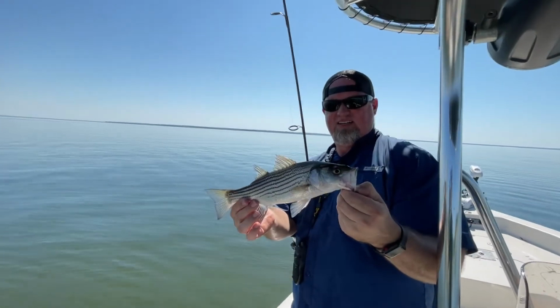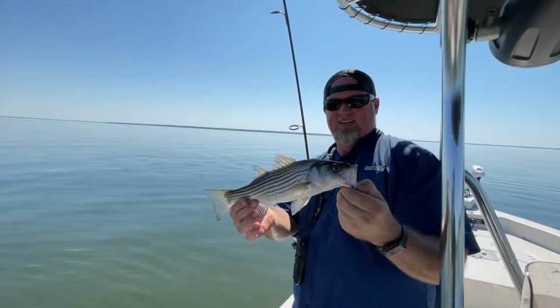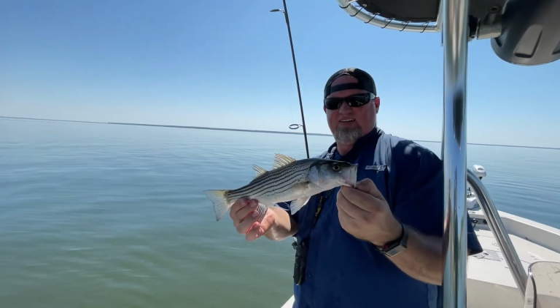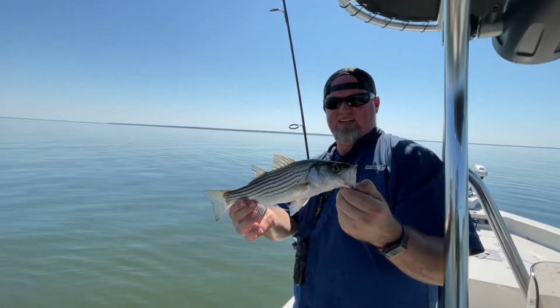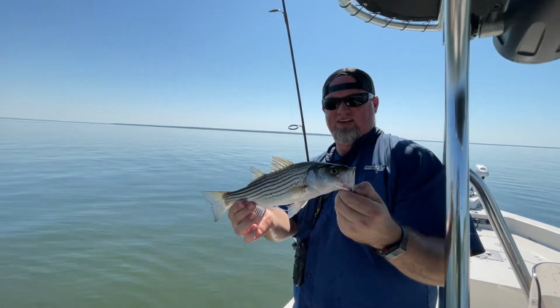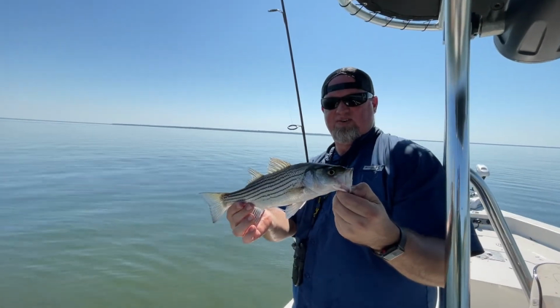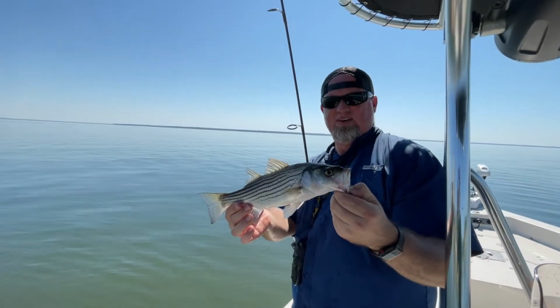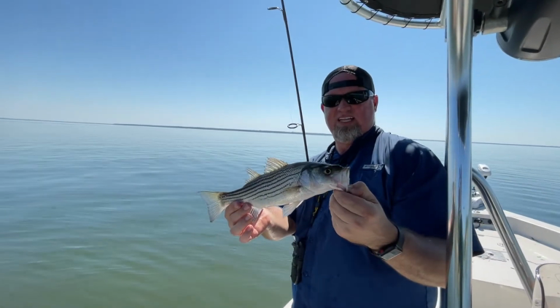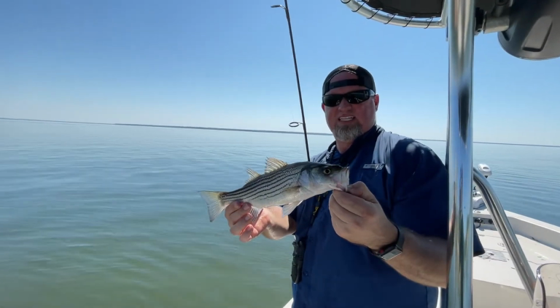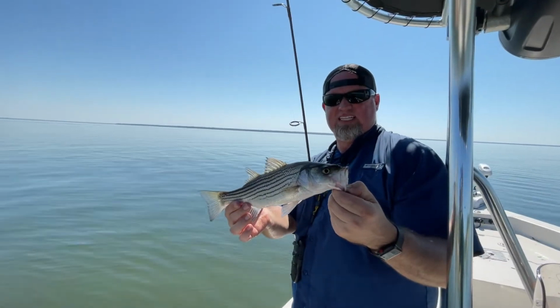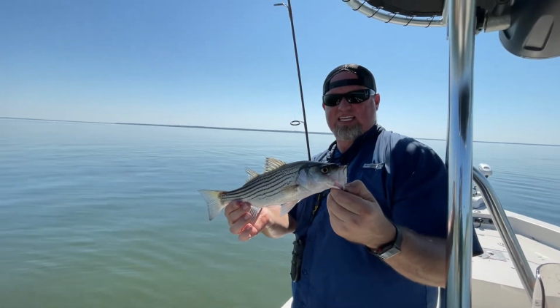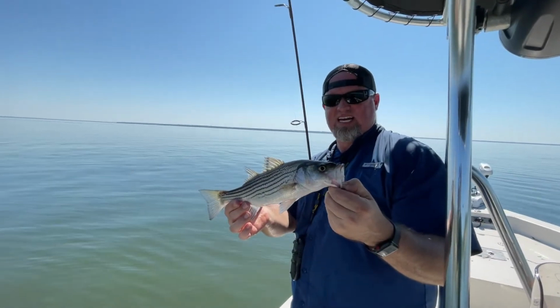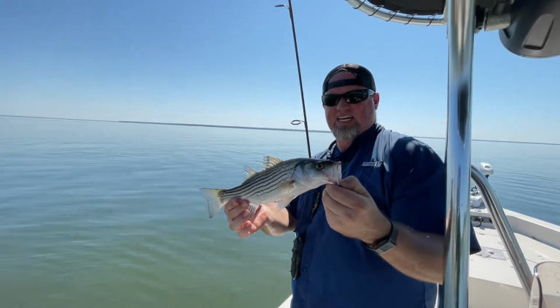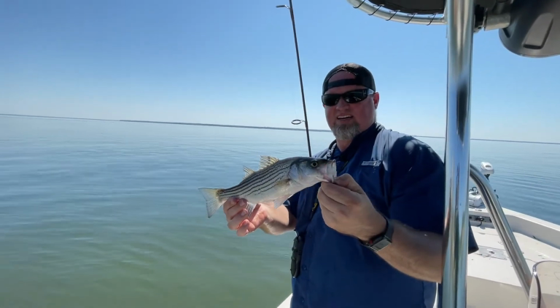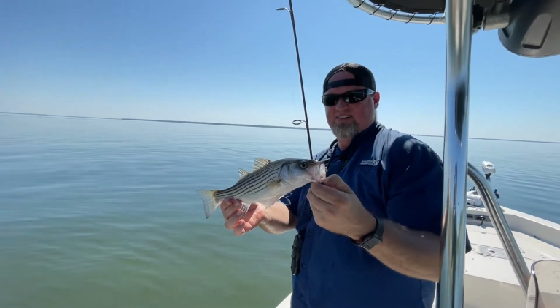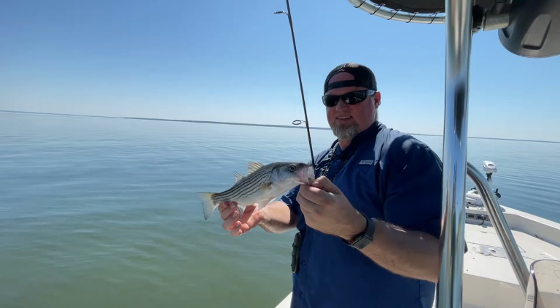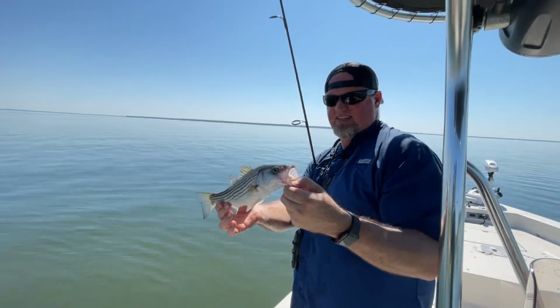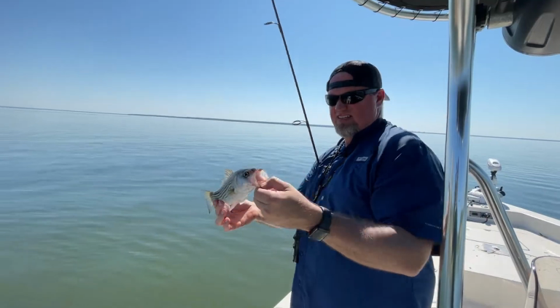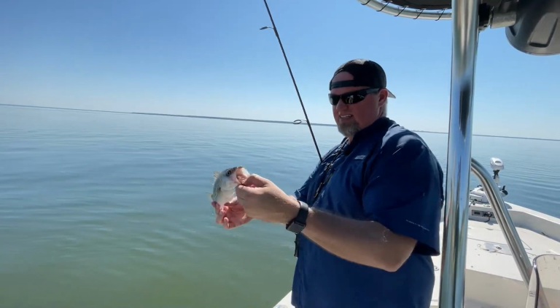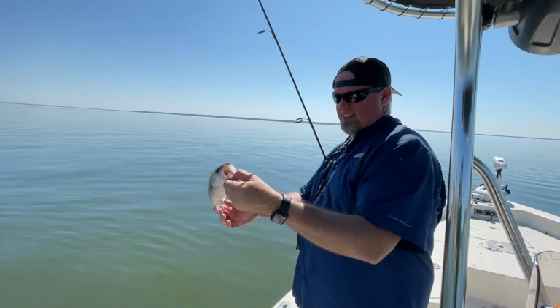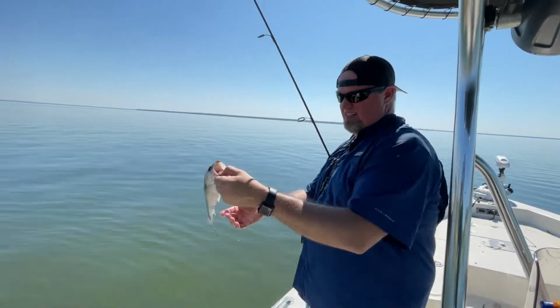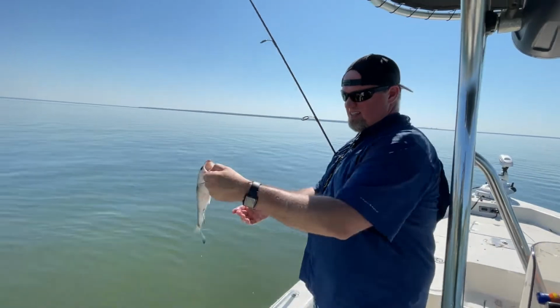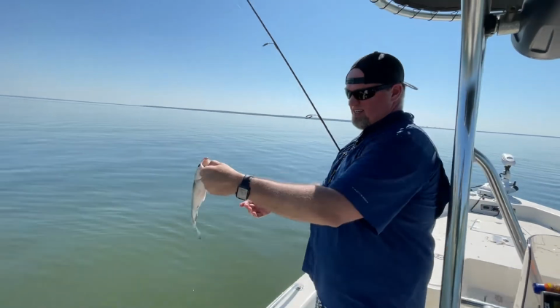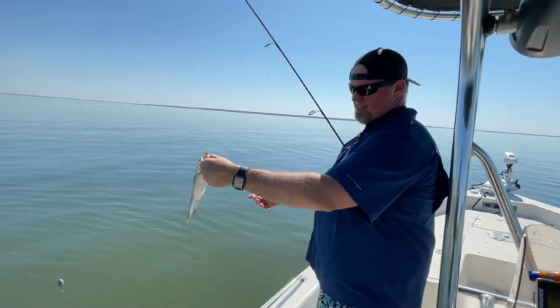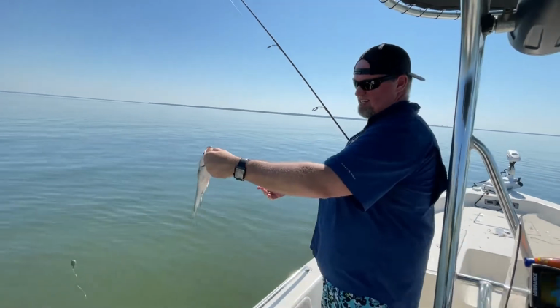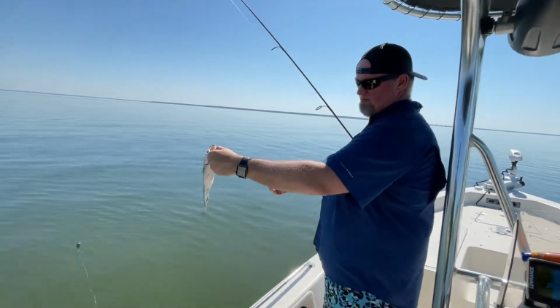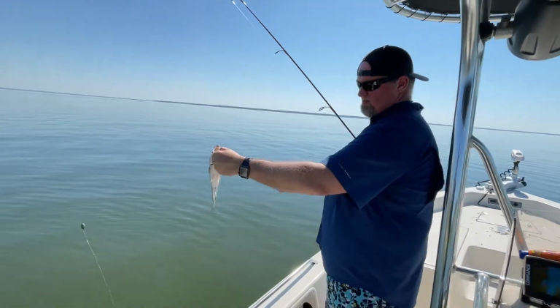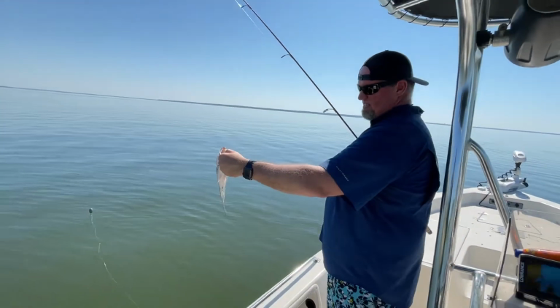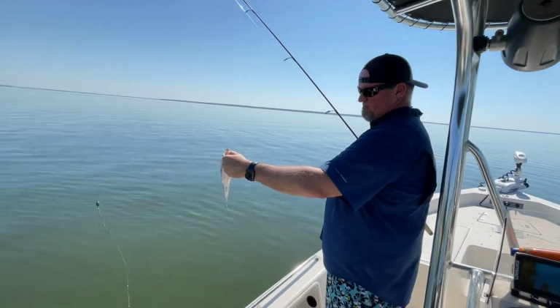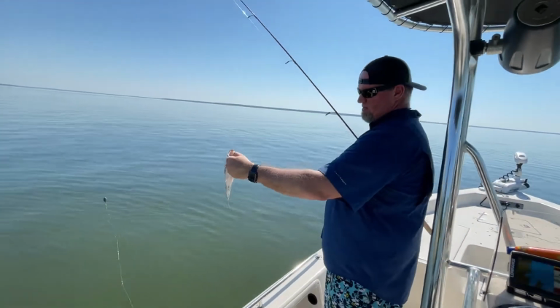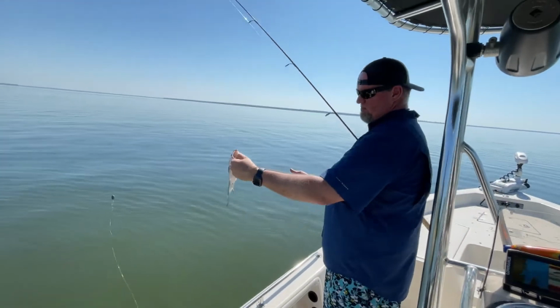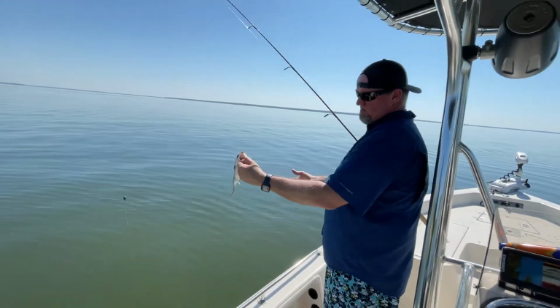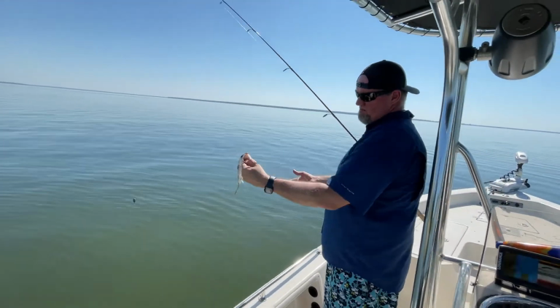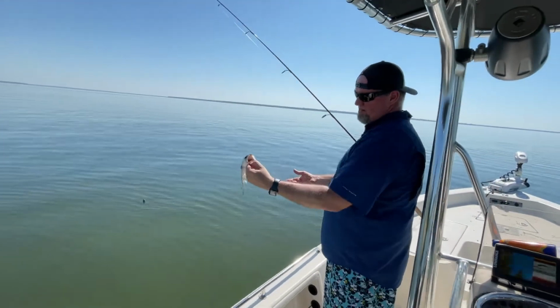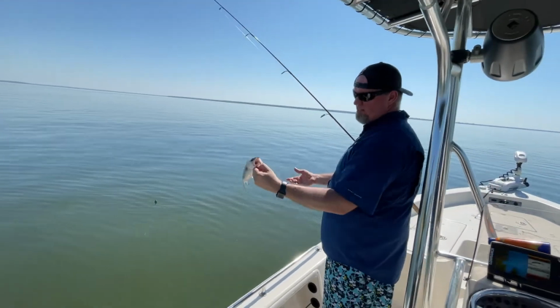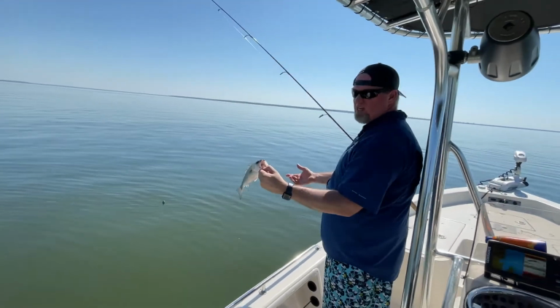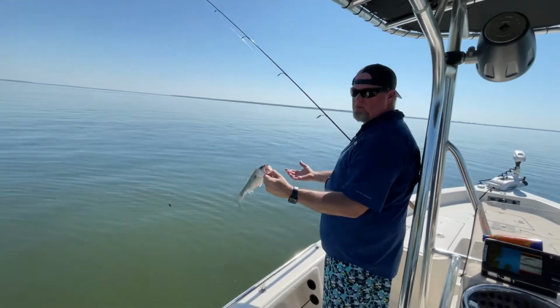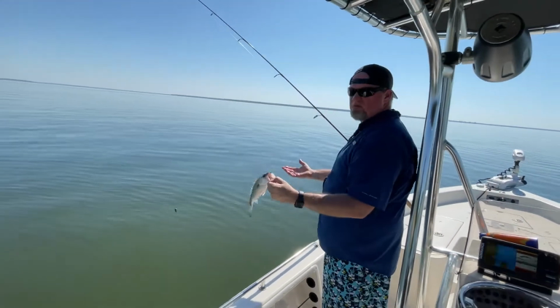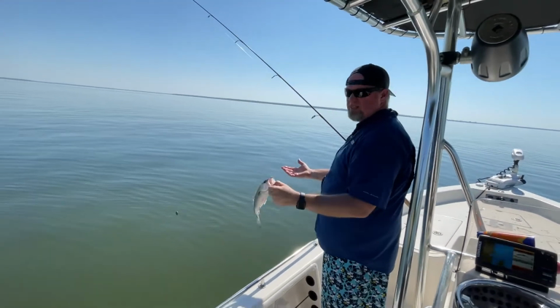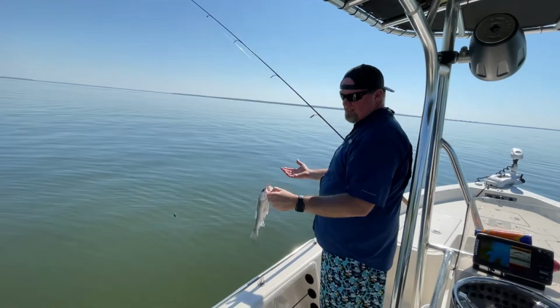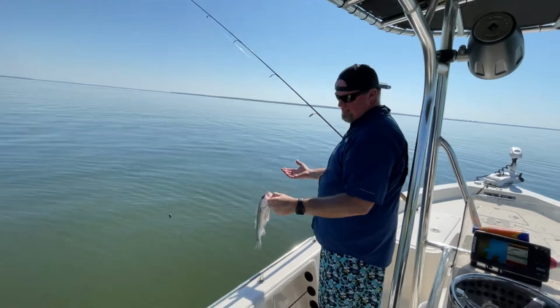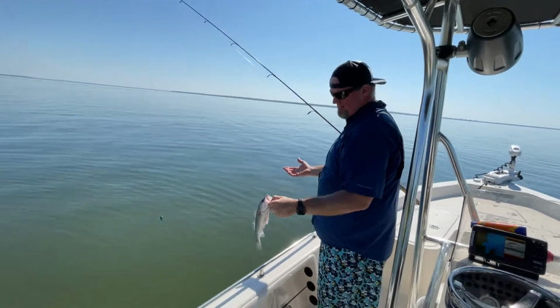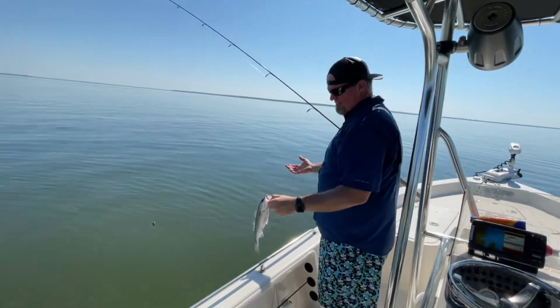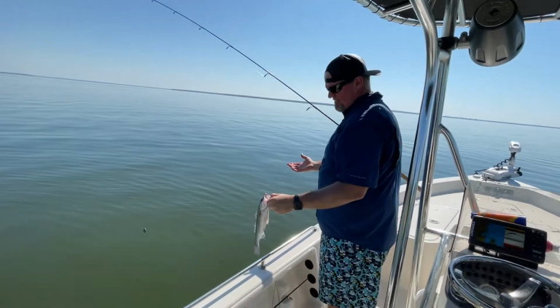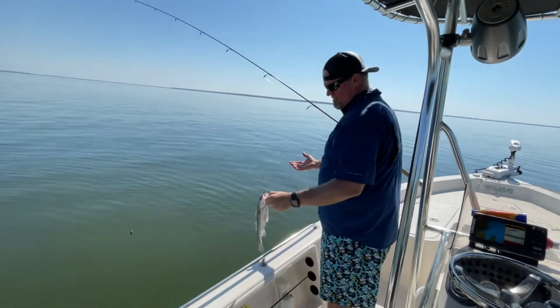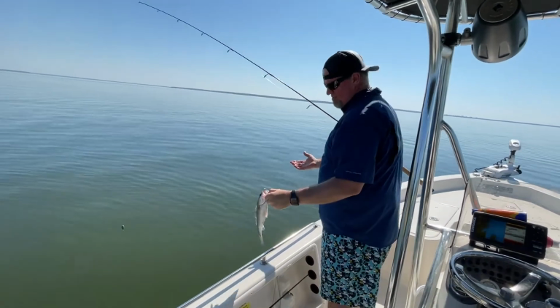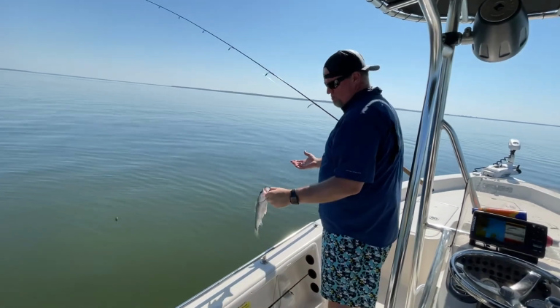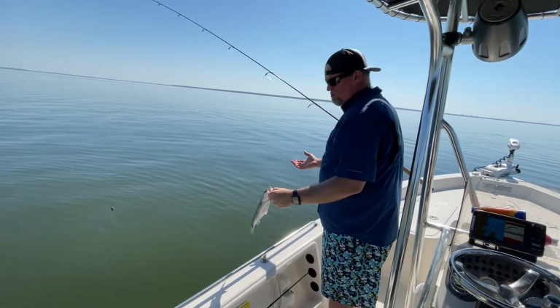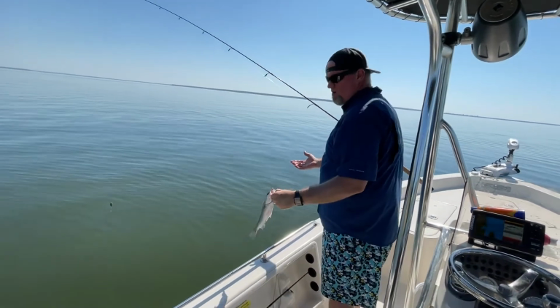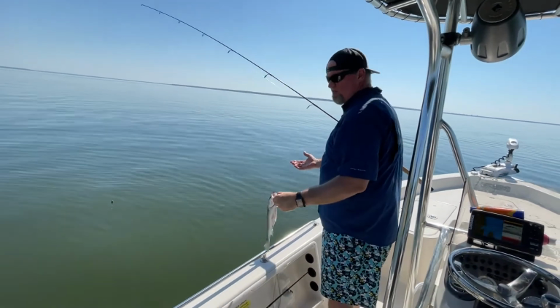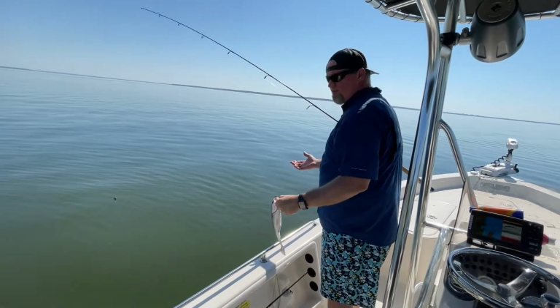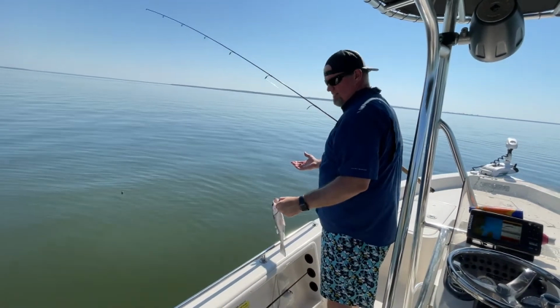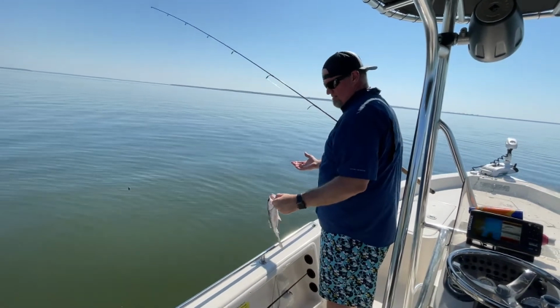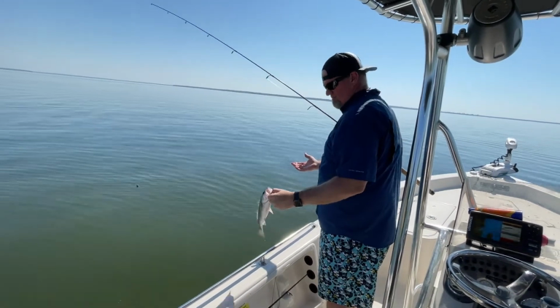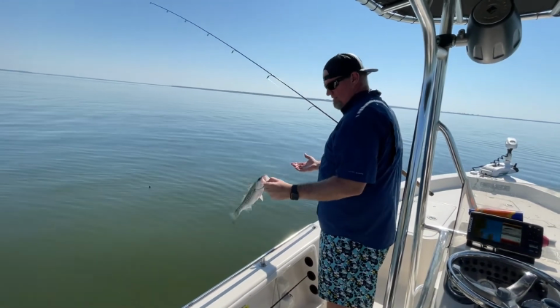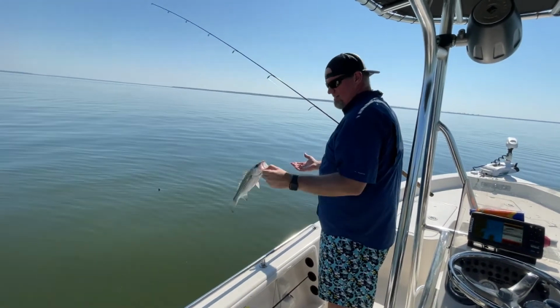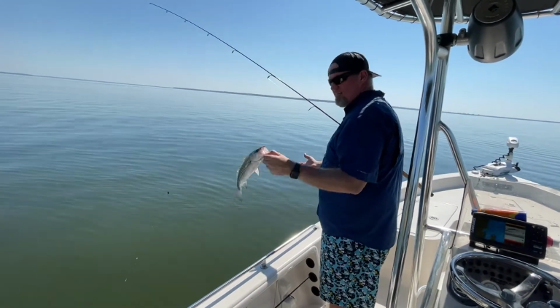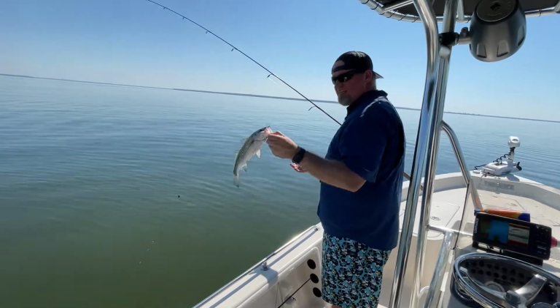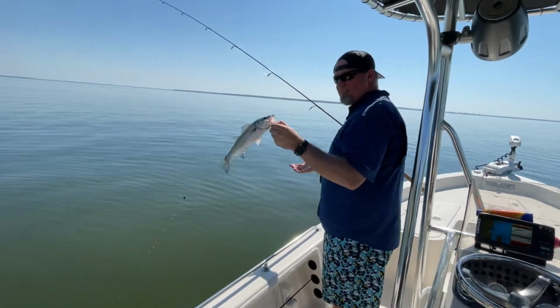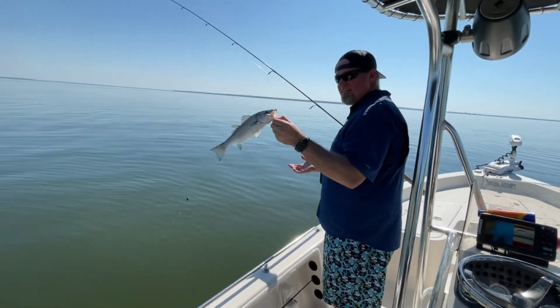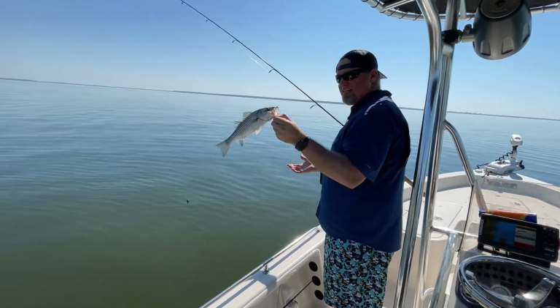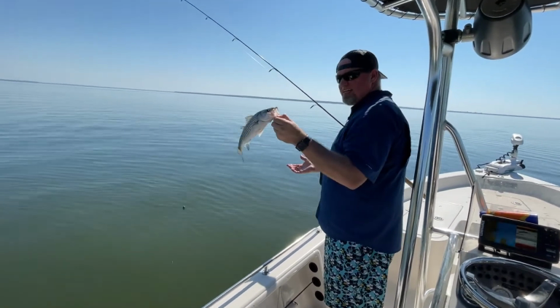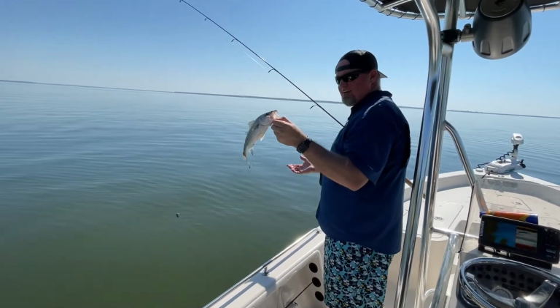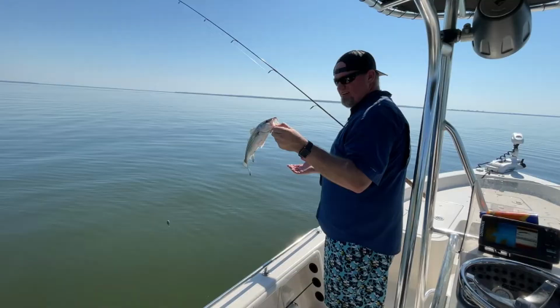There we go, we're going to let this guy go. He's a good-looking specimen. We probably could keep him, but he's a little too small for us — but there you go.